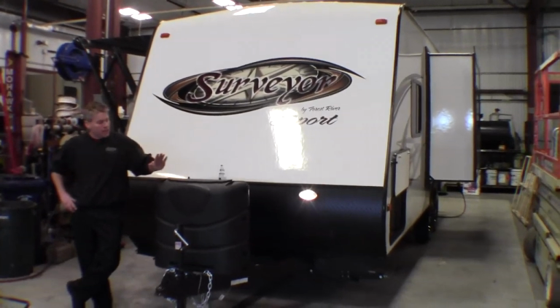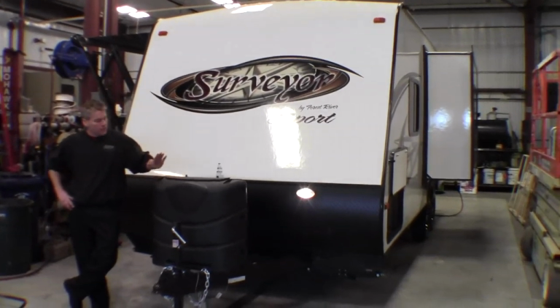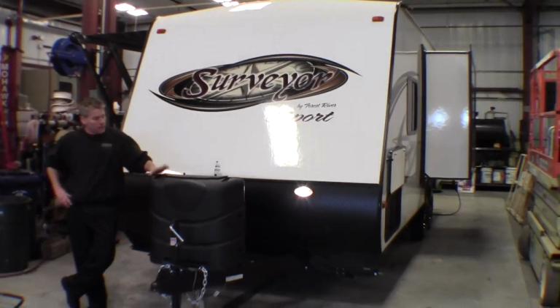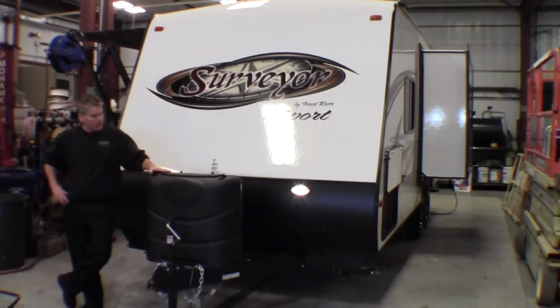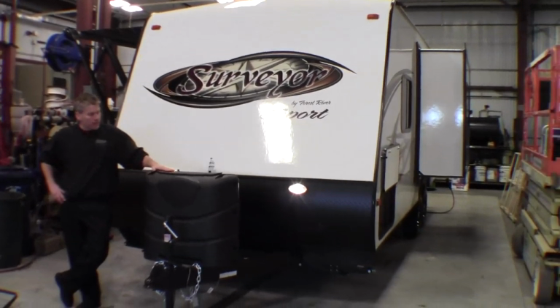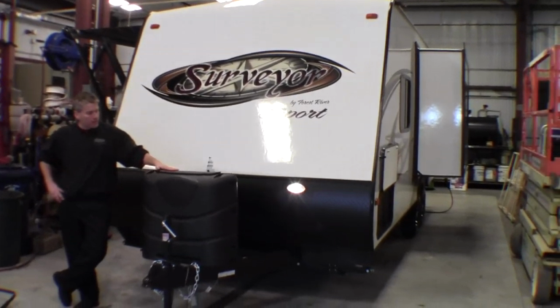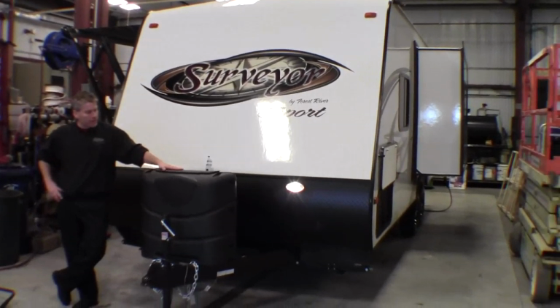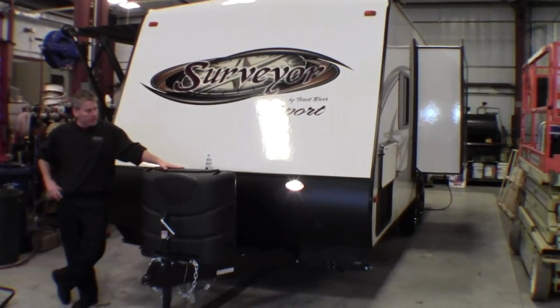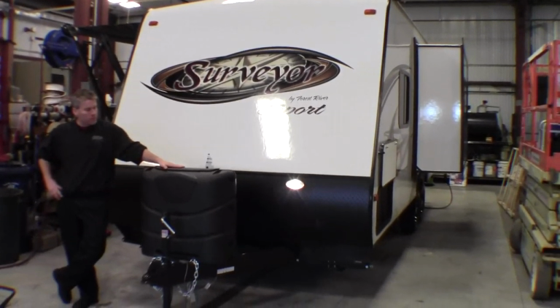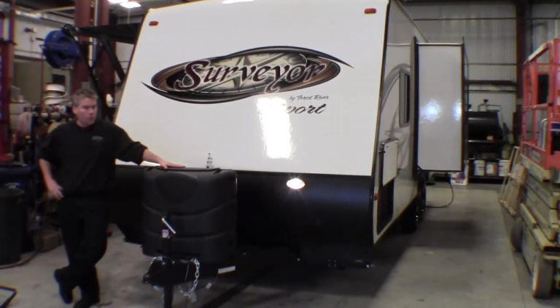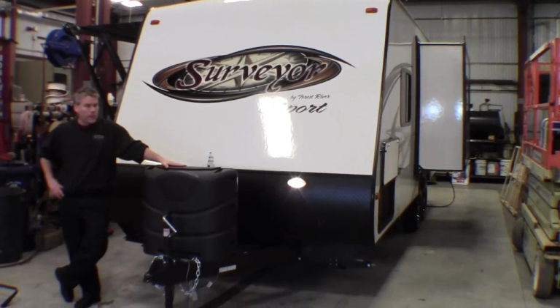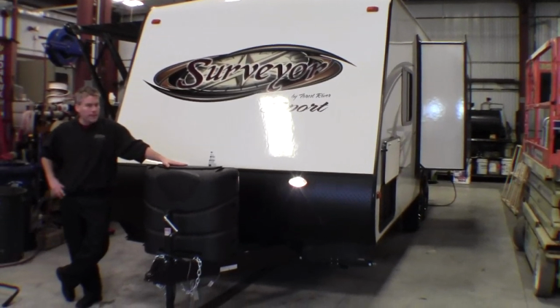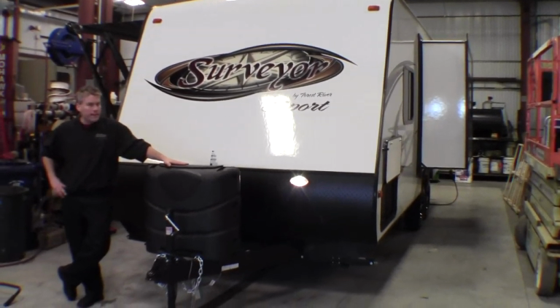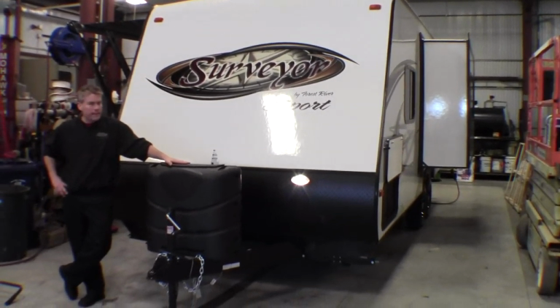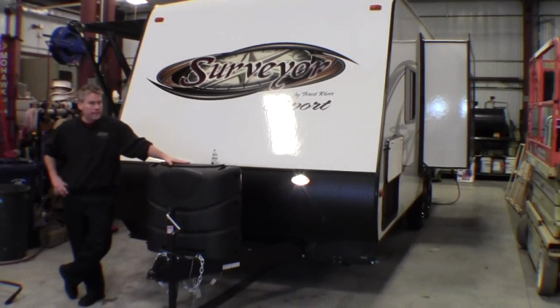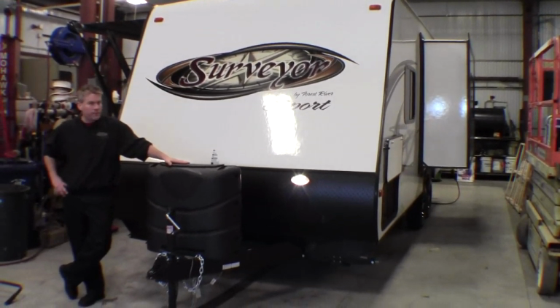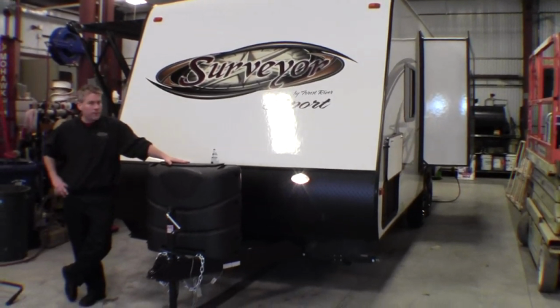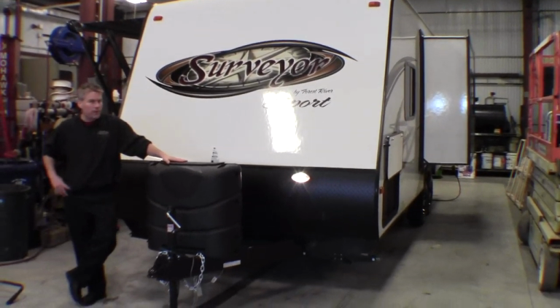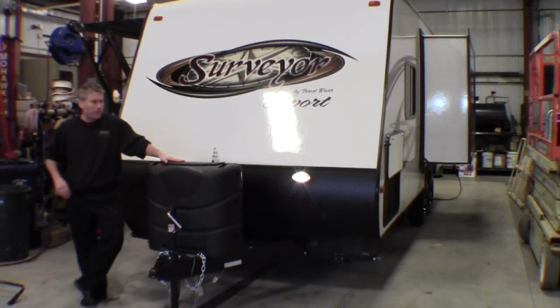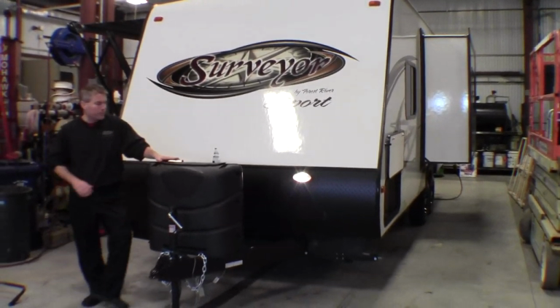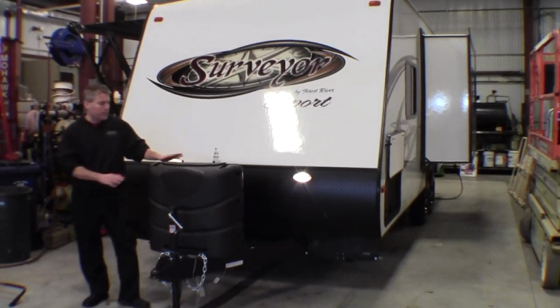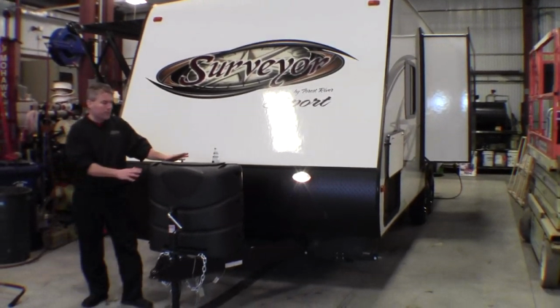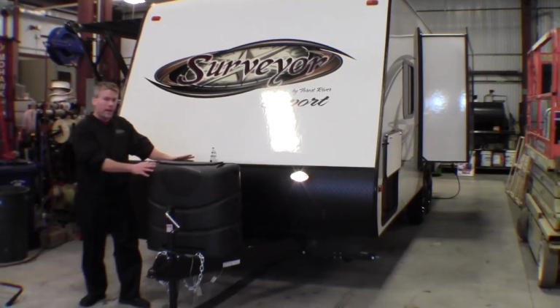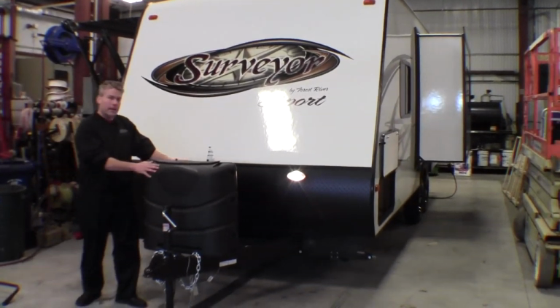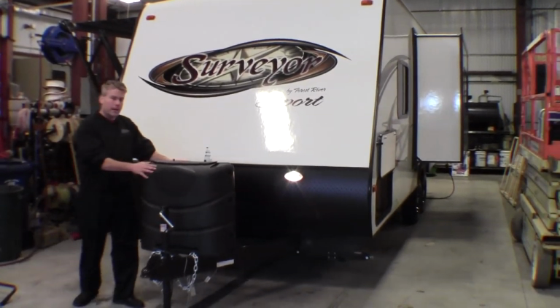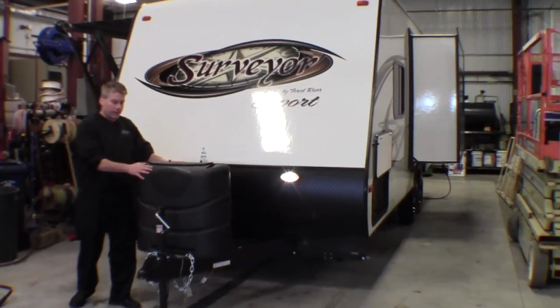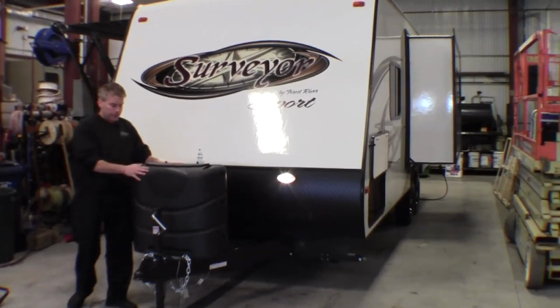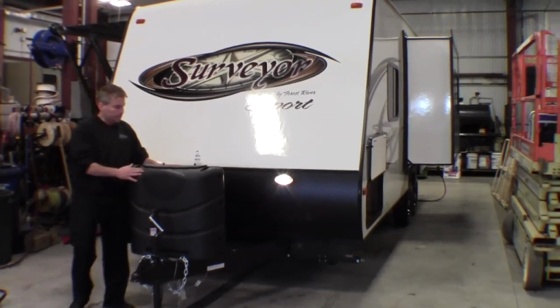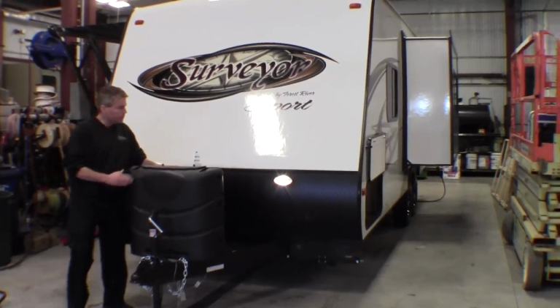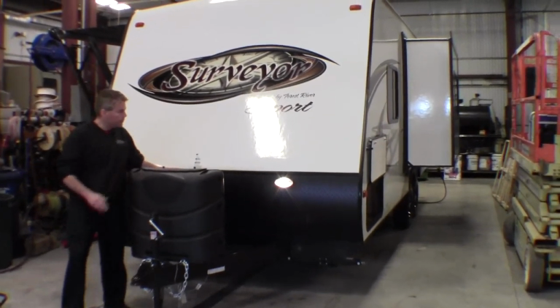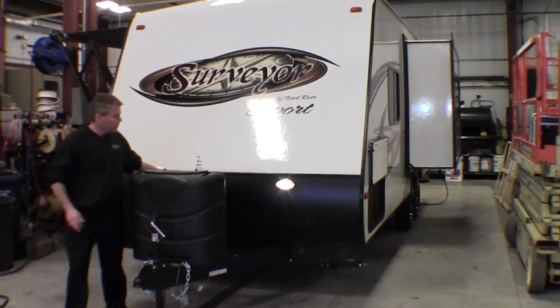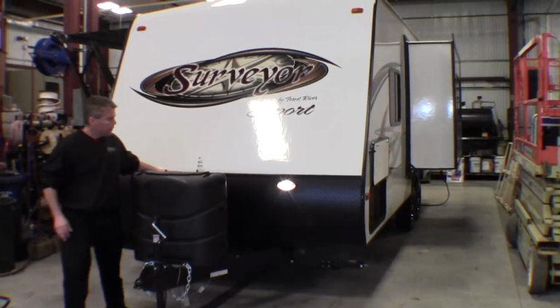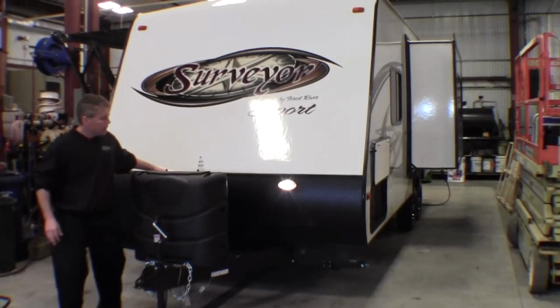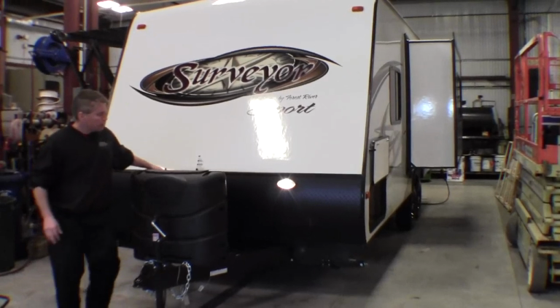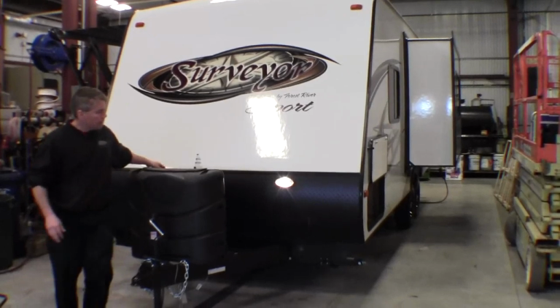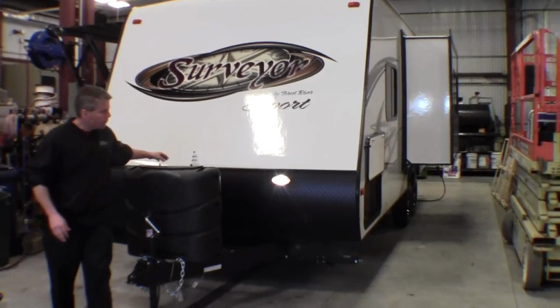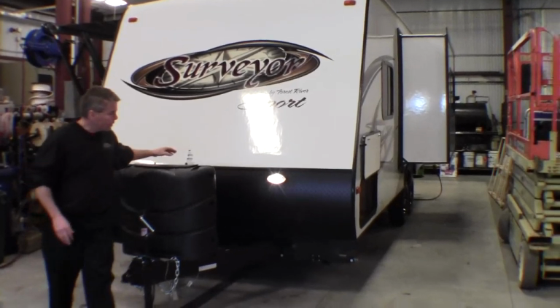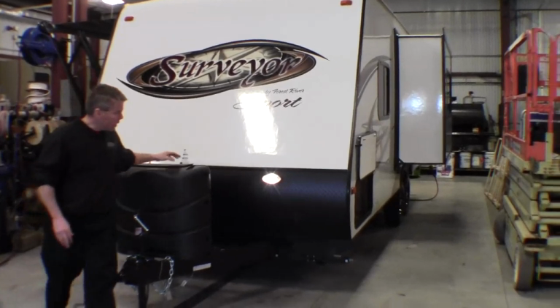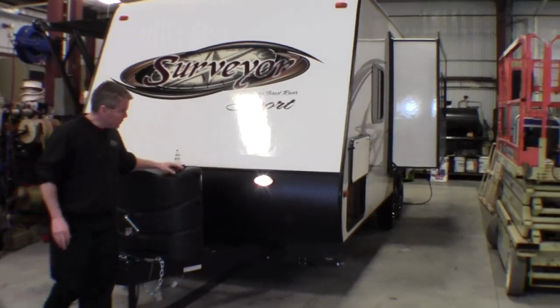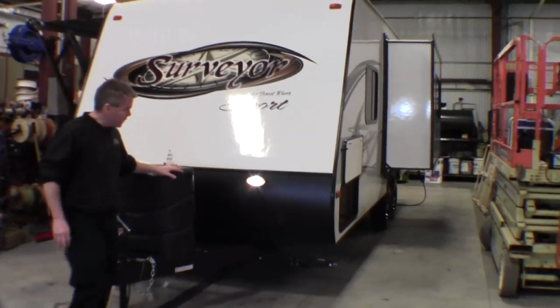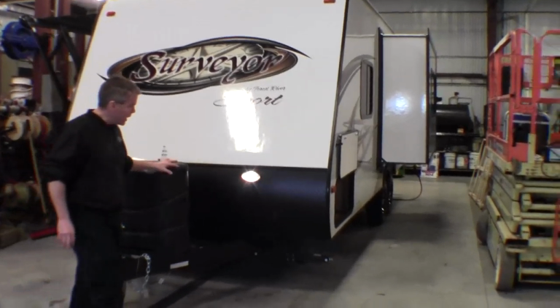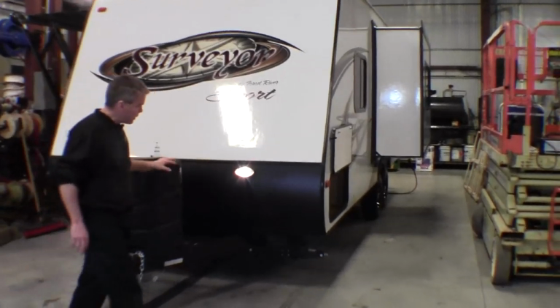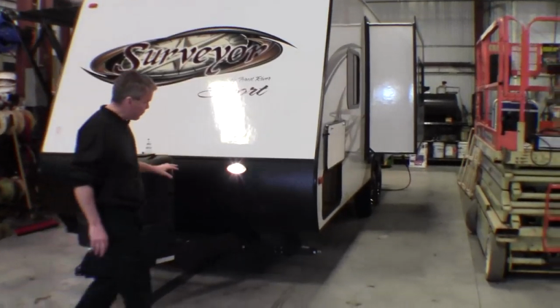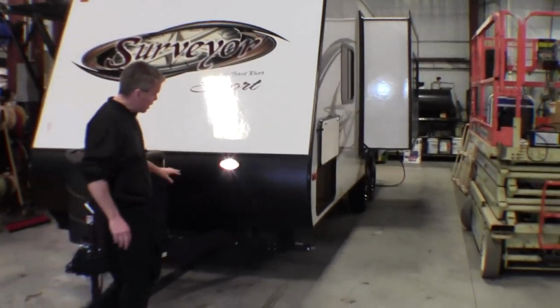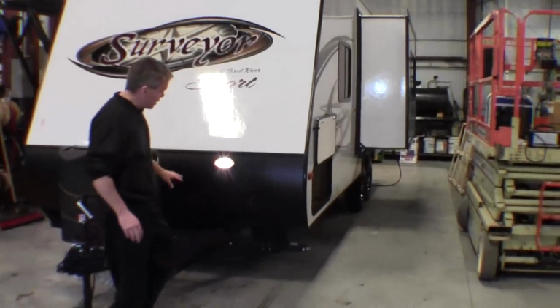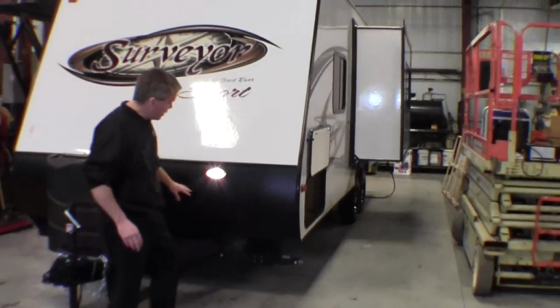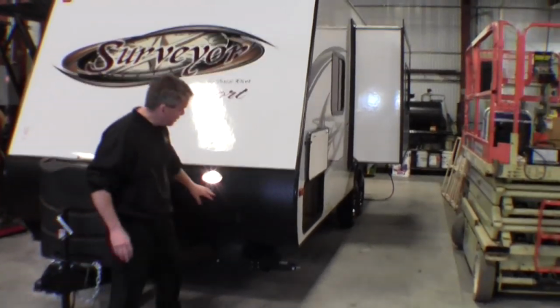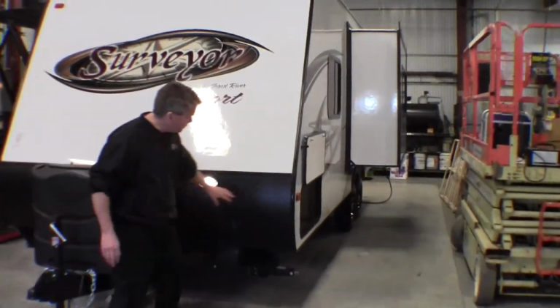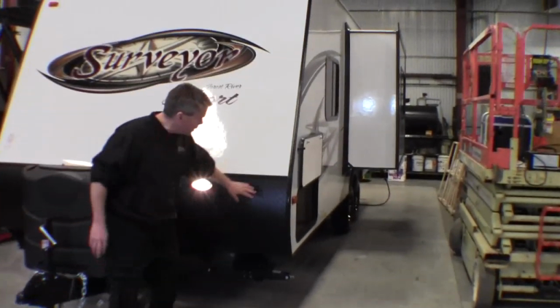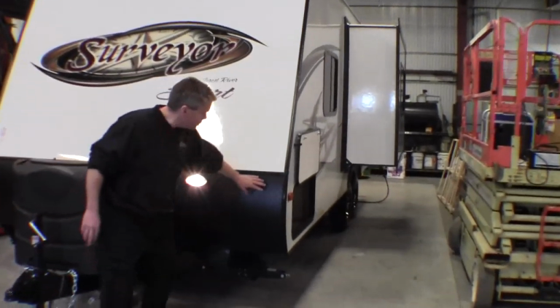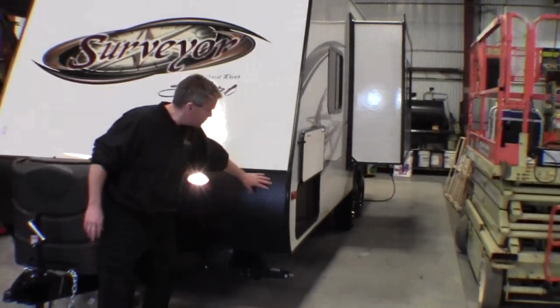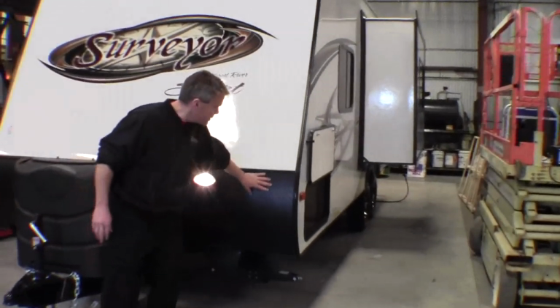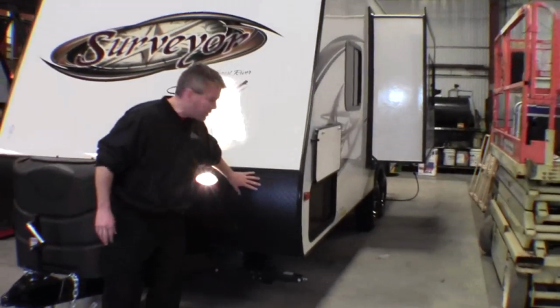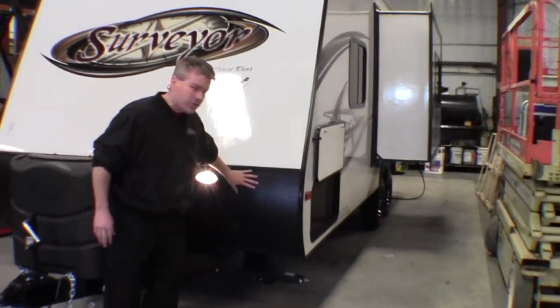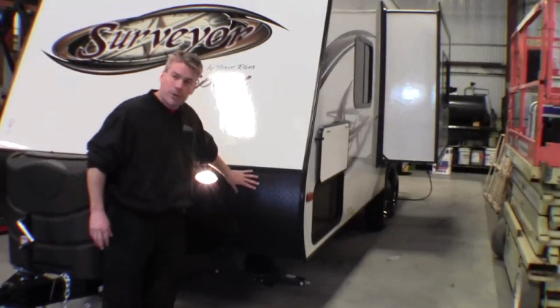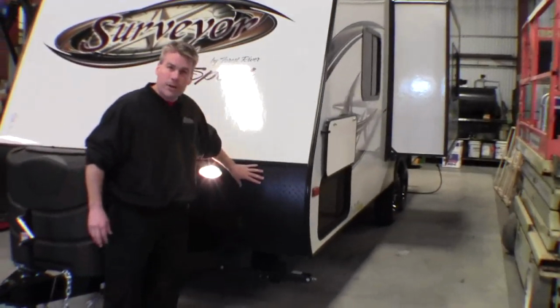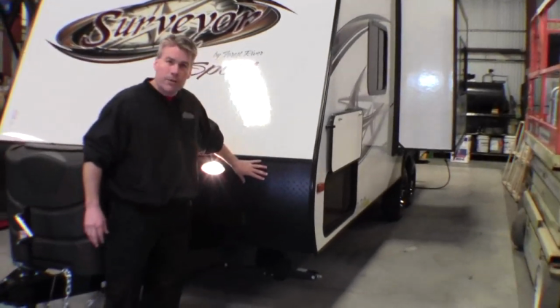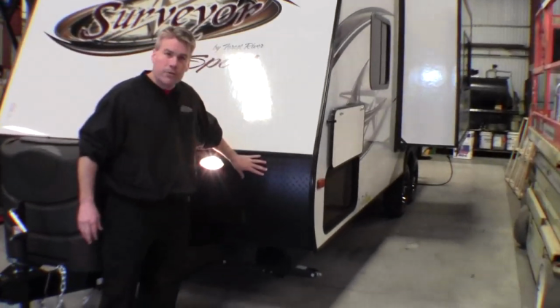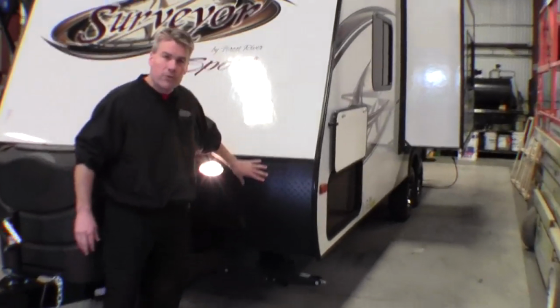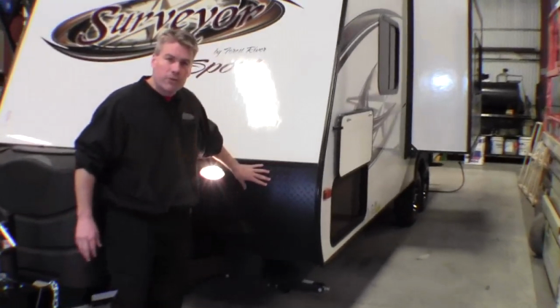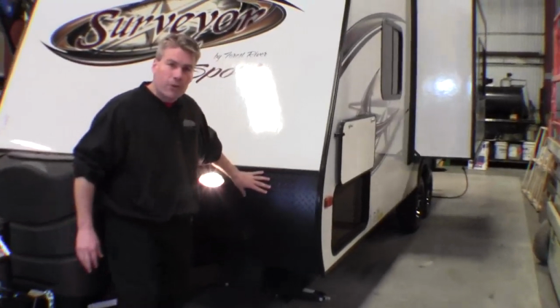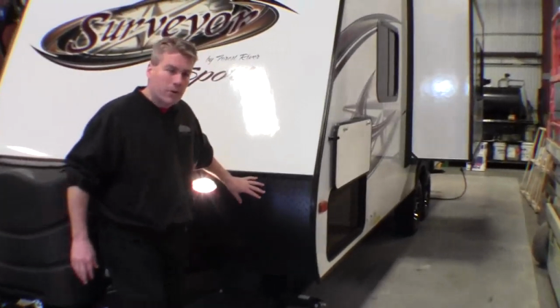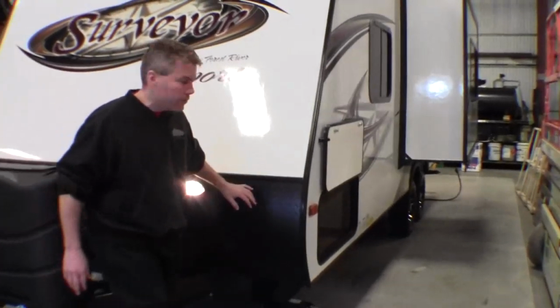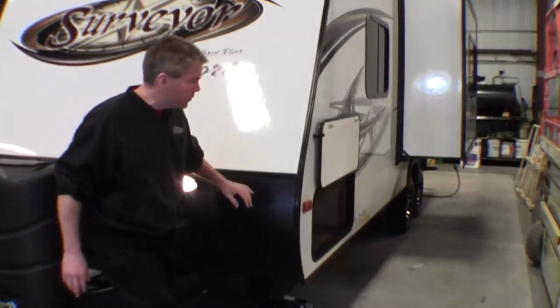I just want to start with the nice propane tanks up front with the black cover. It's also got the black rock guard up front to protect you when you're on those dirt roads.